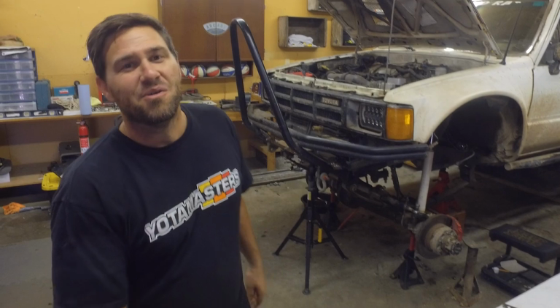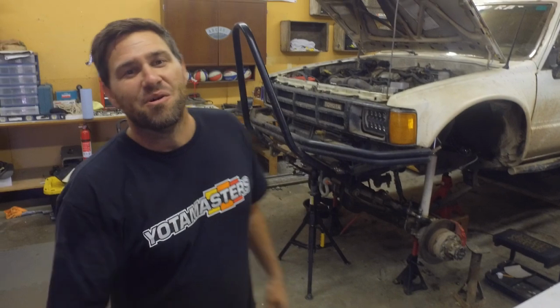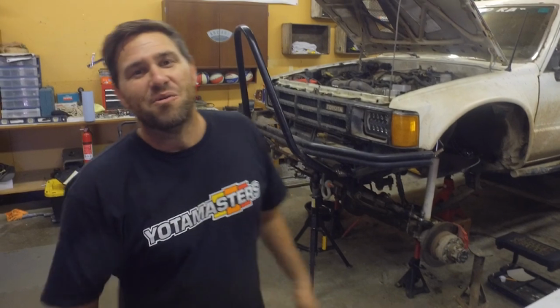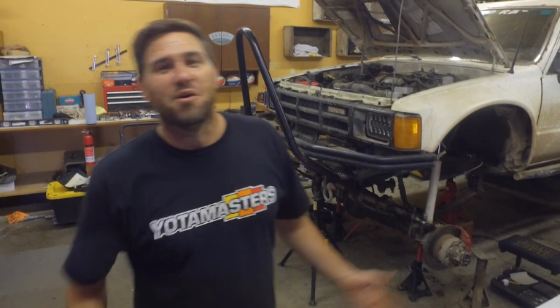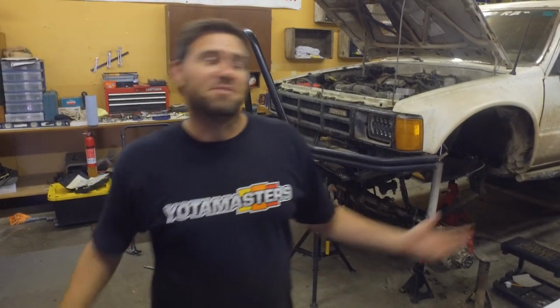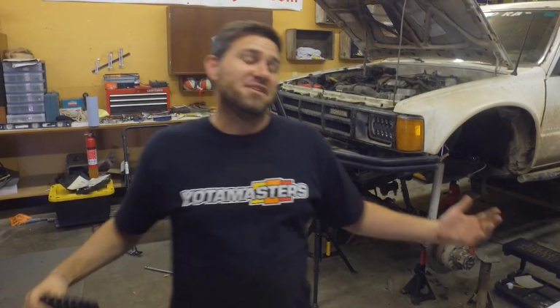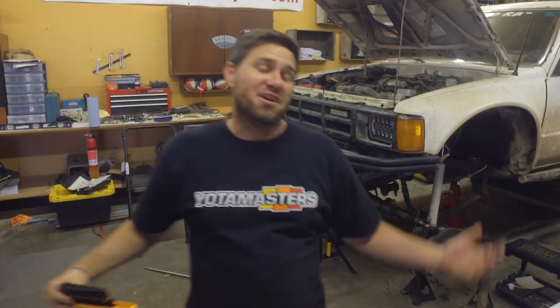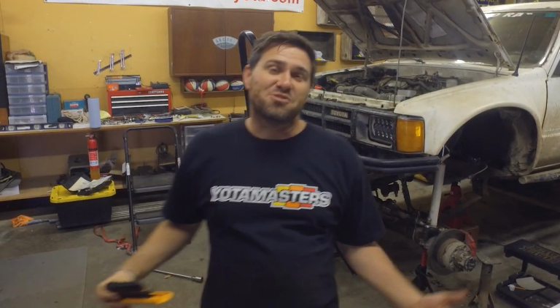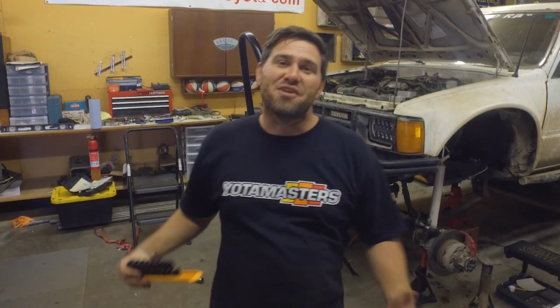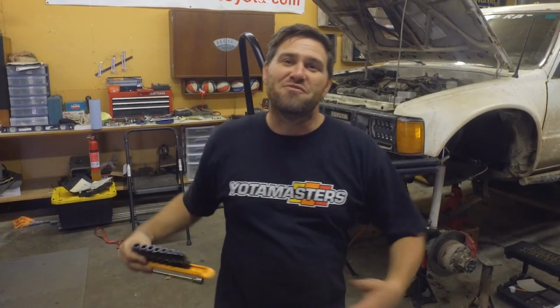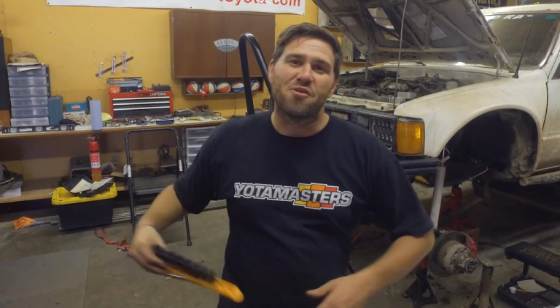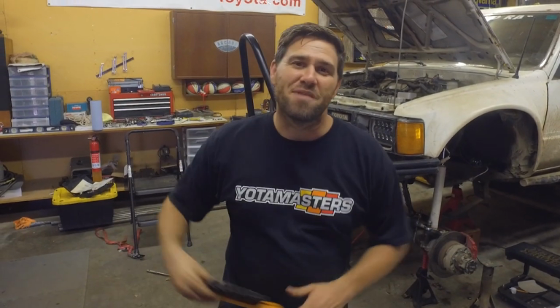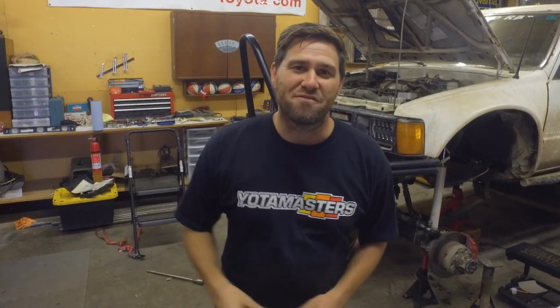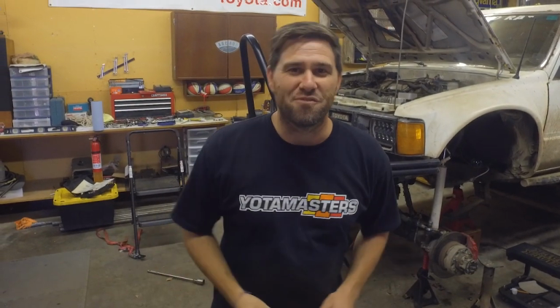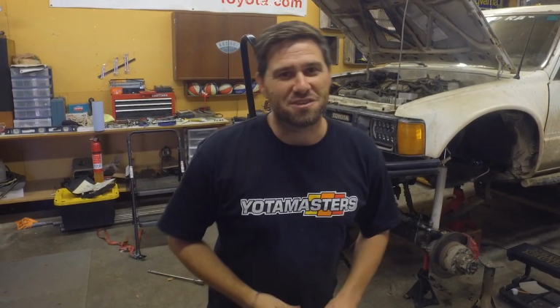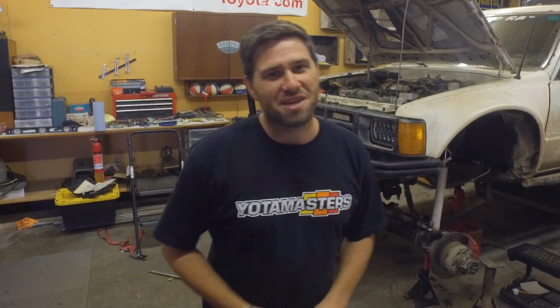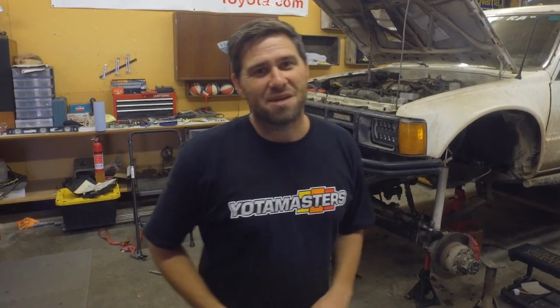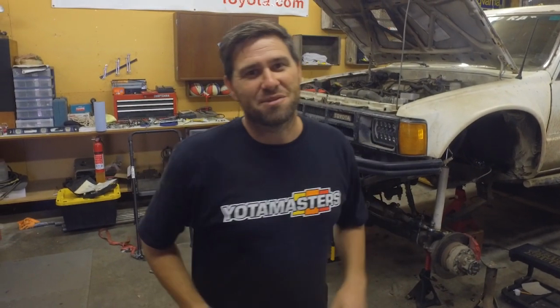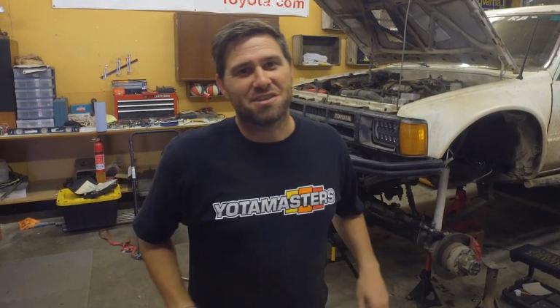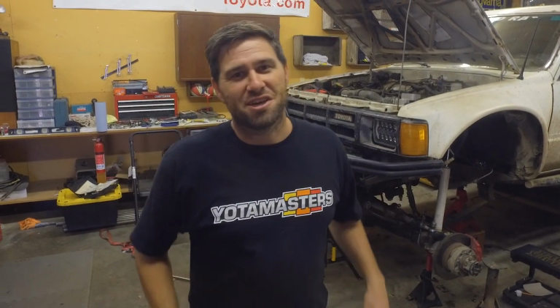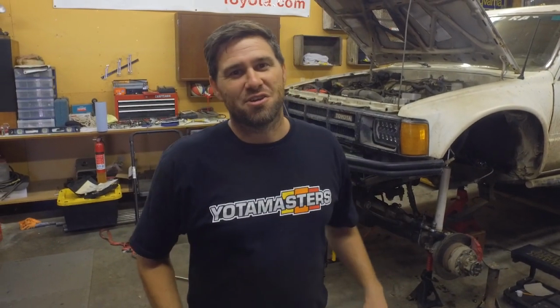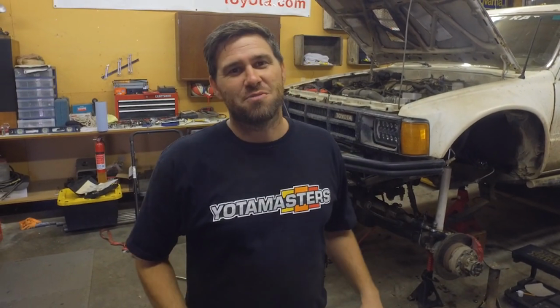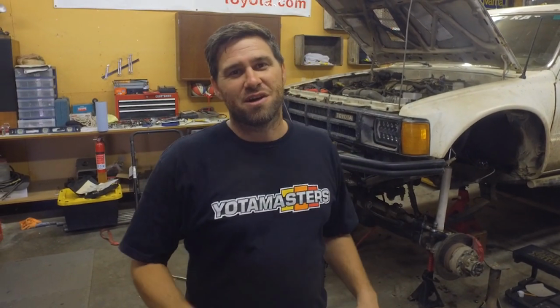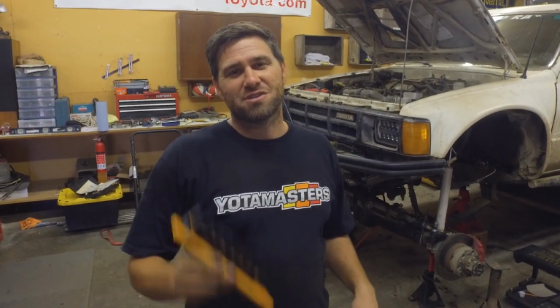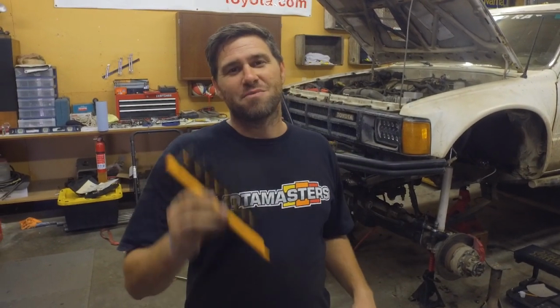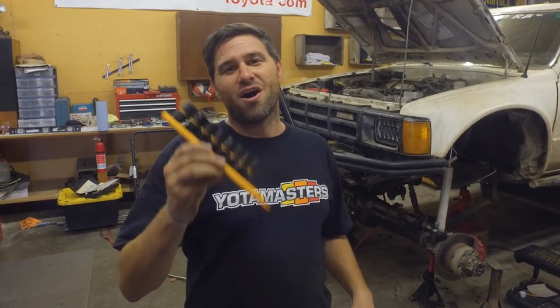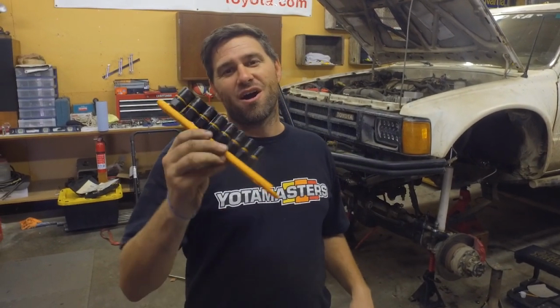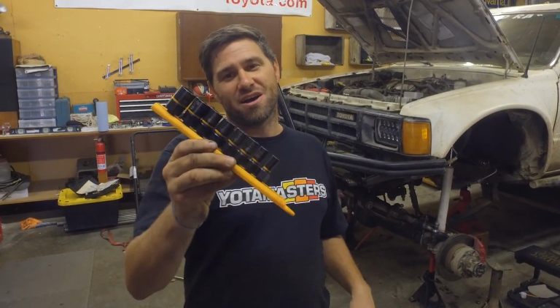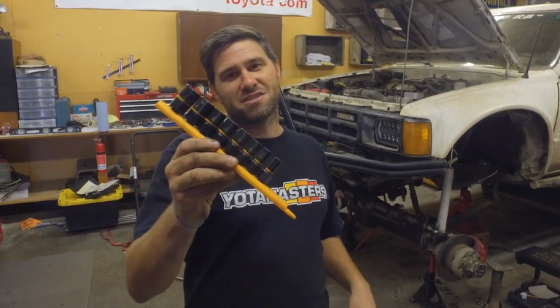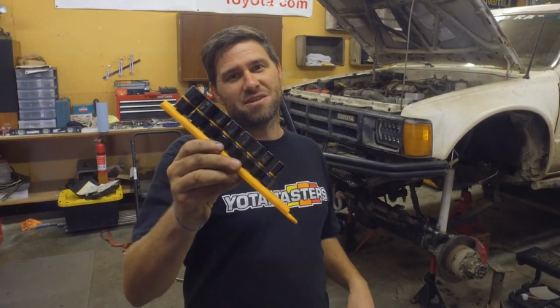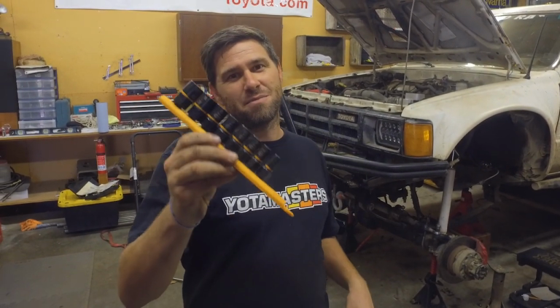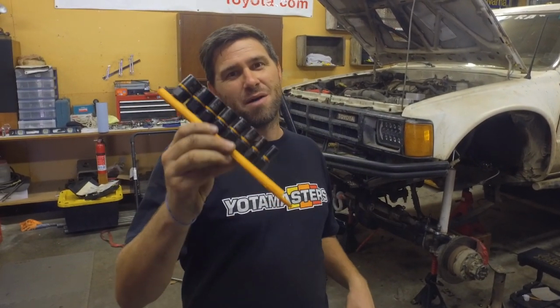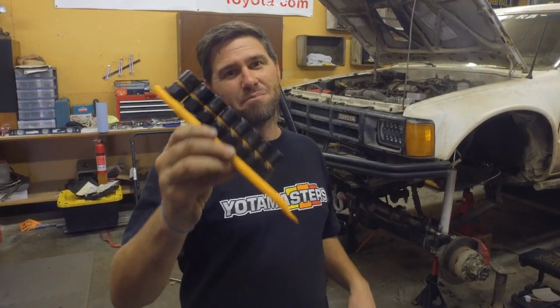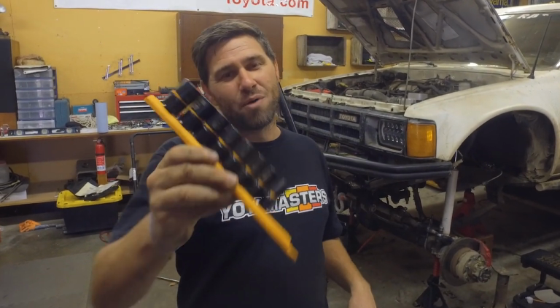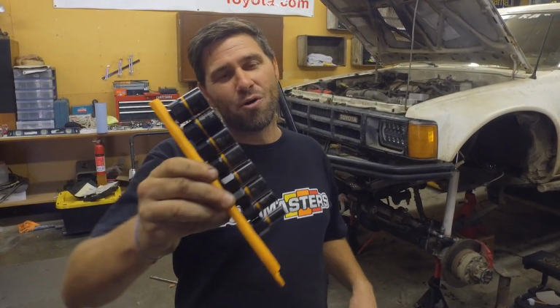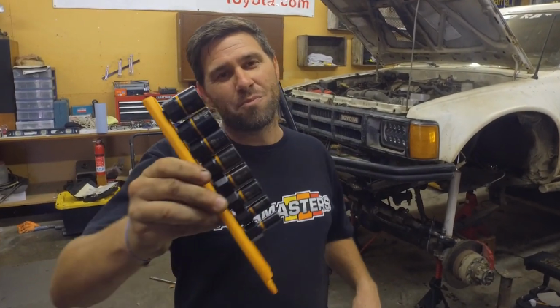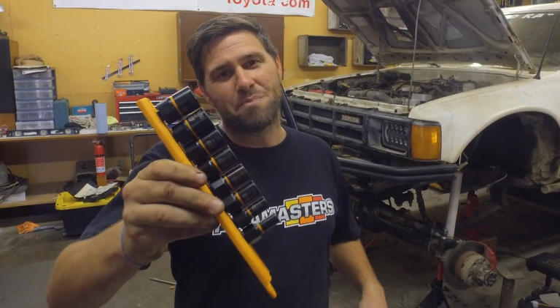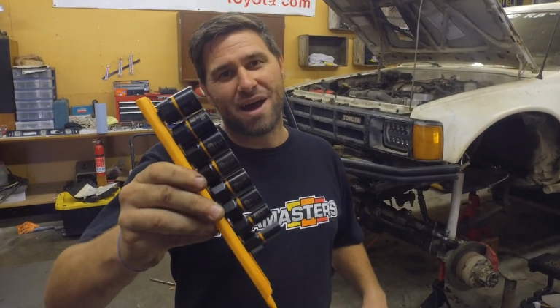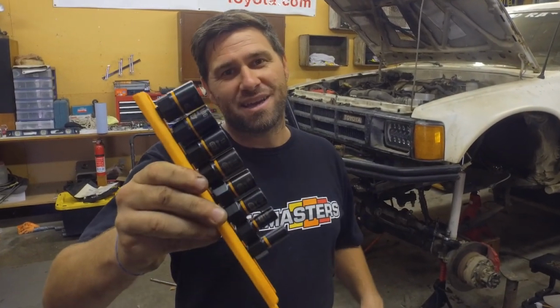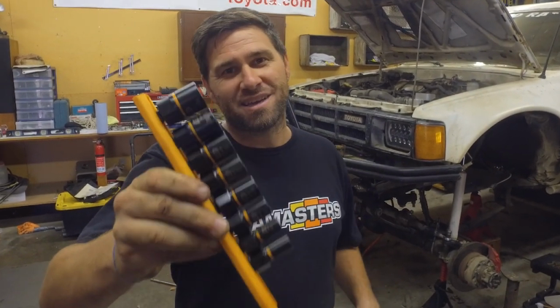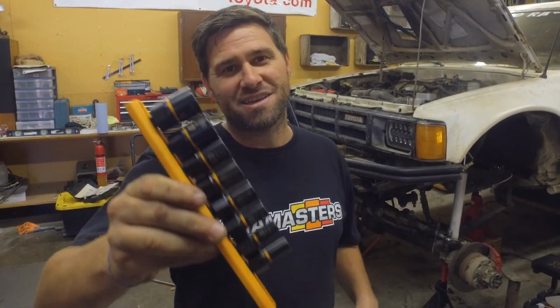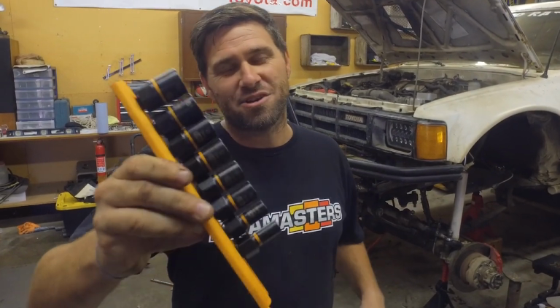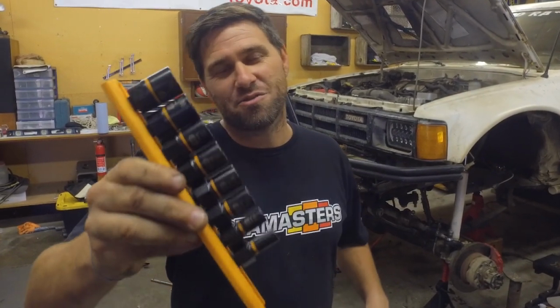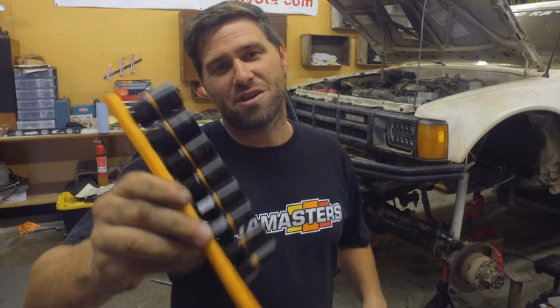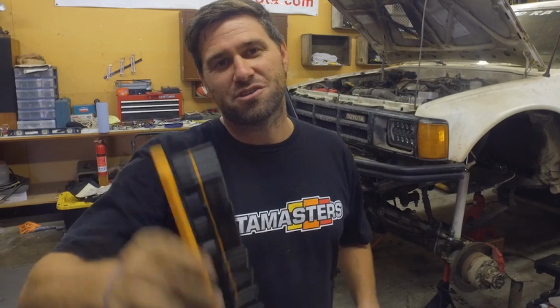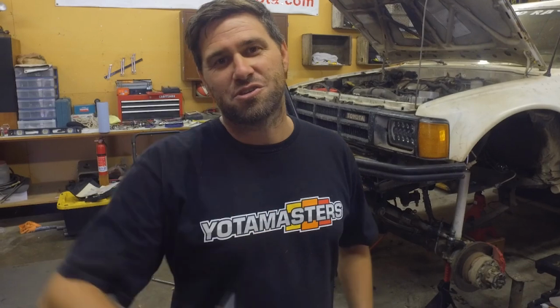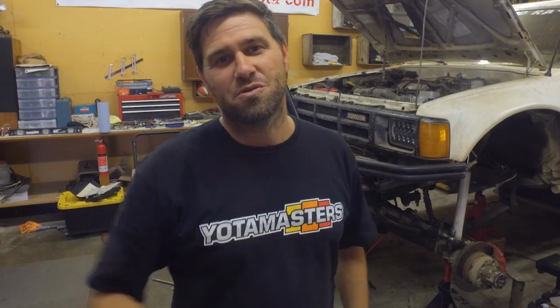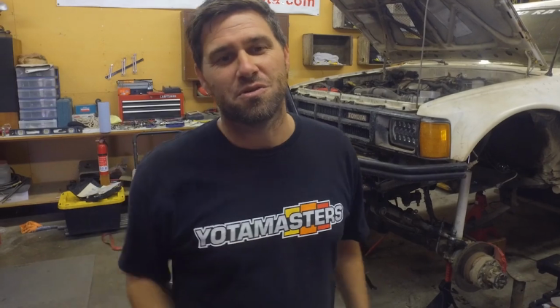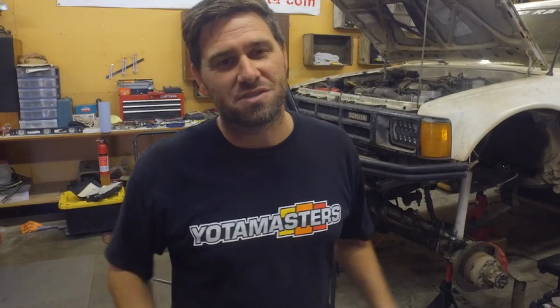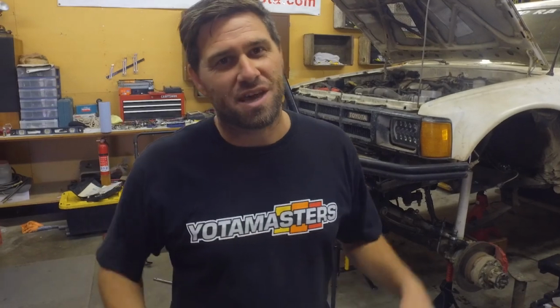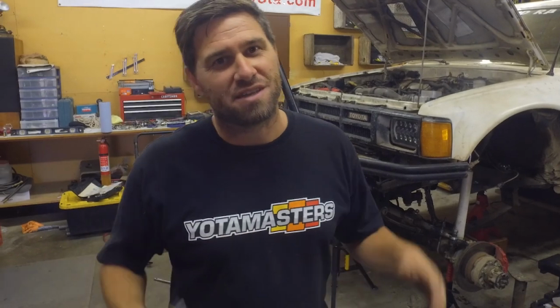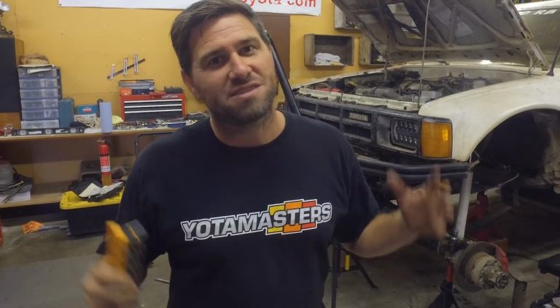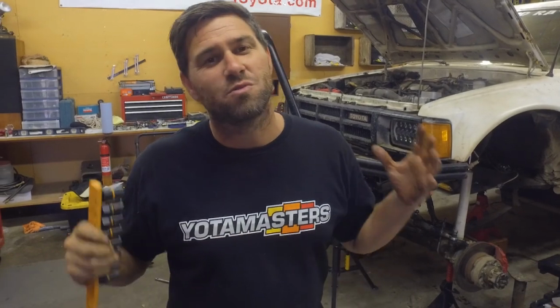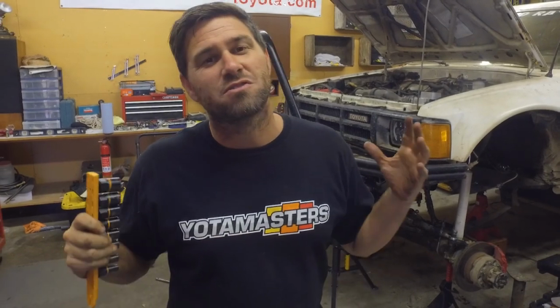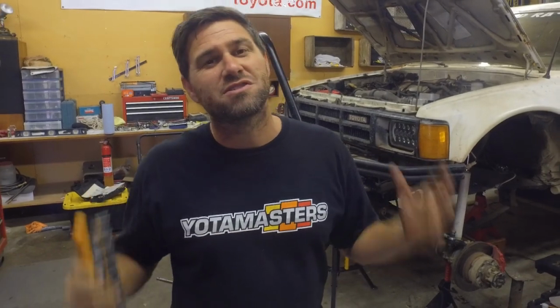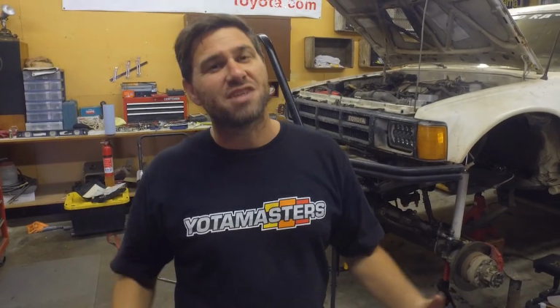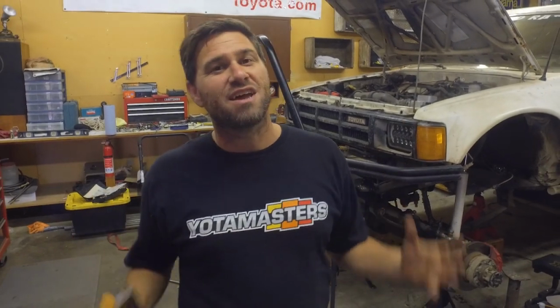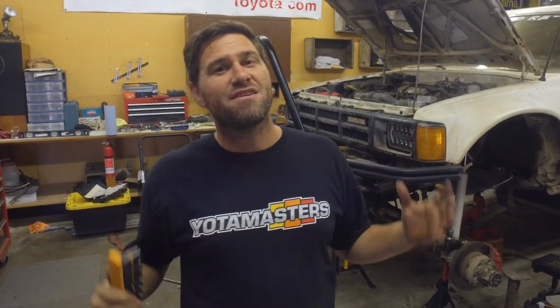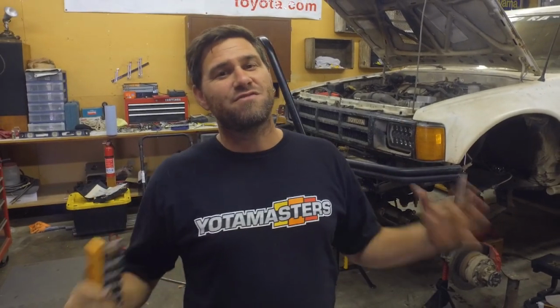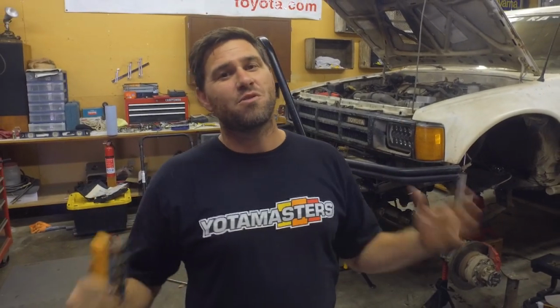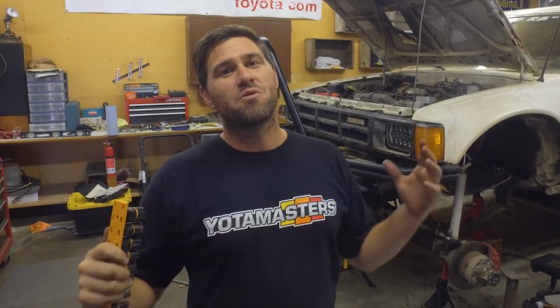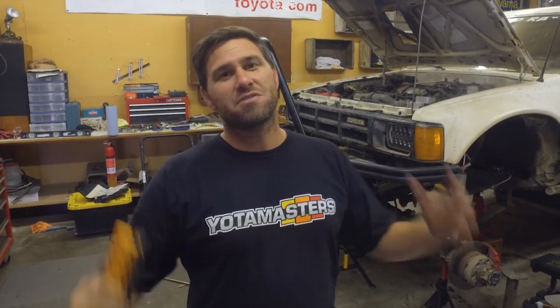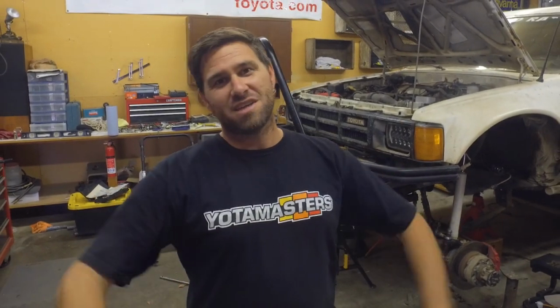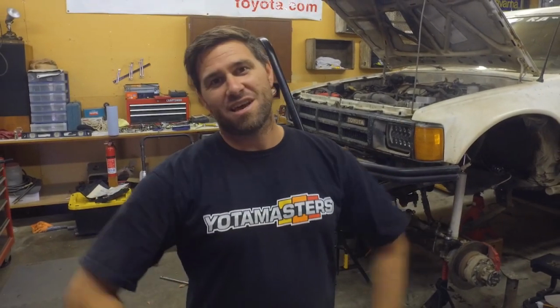Welcome to Snail Trail 4x4. Today I'm going to tell you about some awesome bolt-biting GearWrench tools that will save your day.